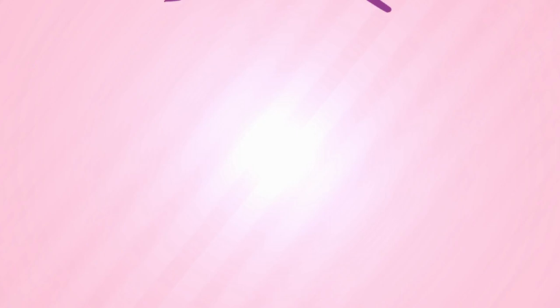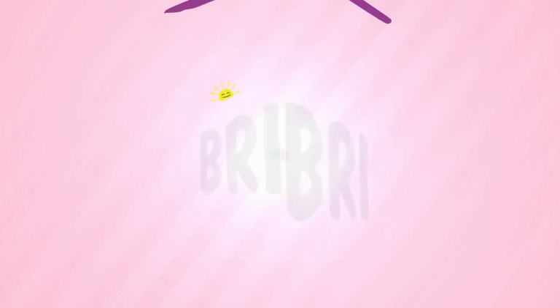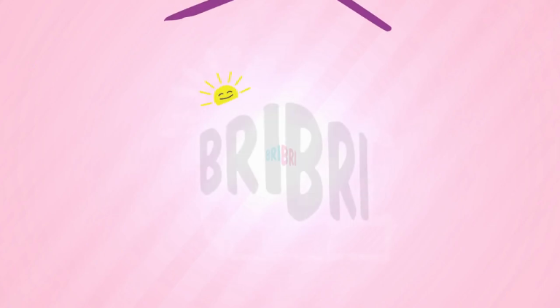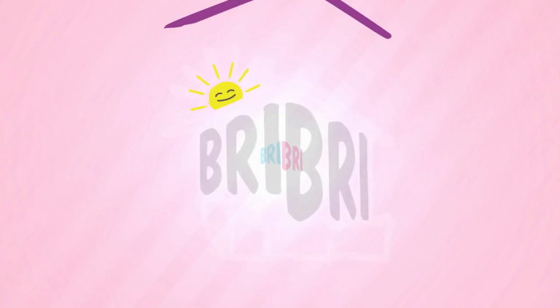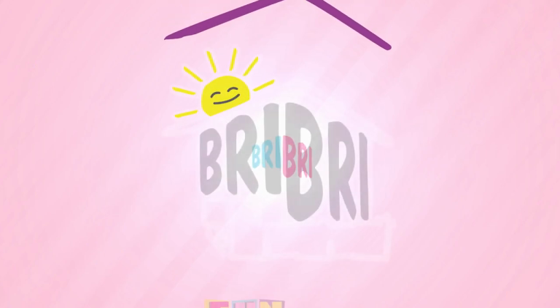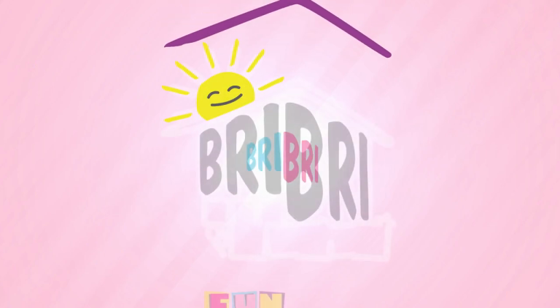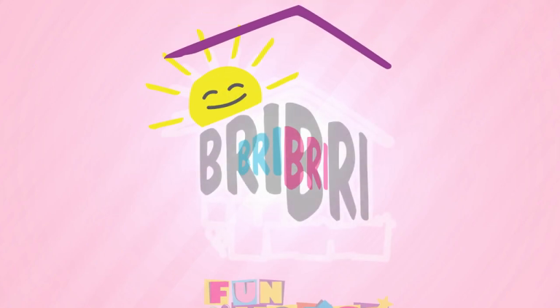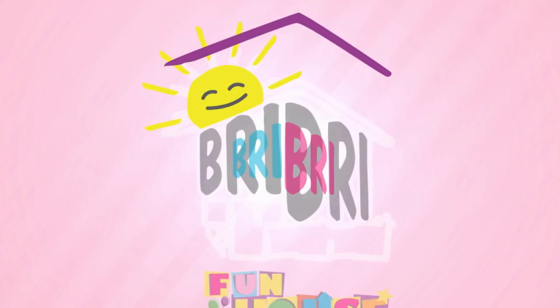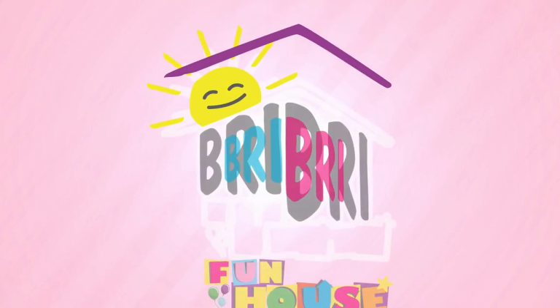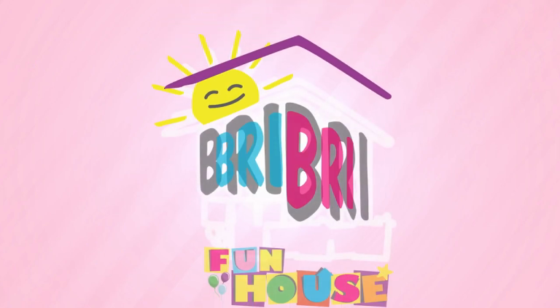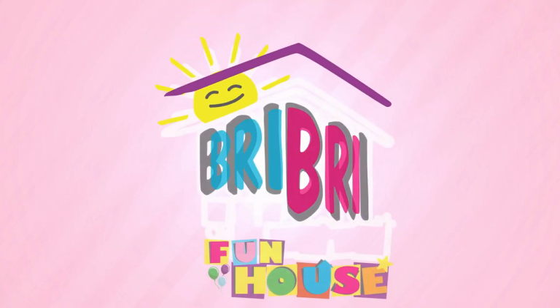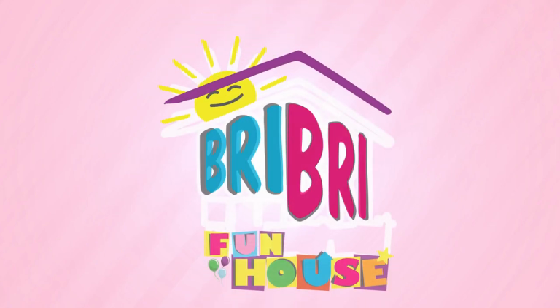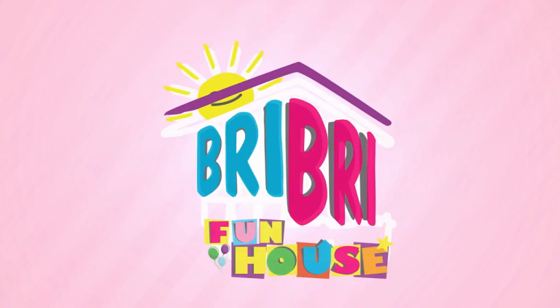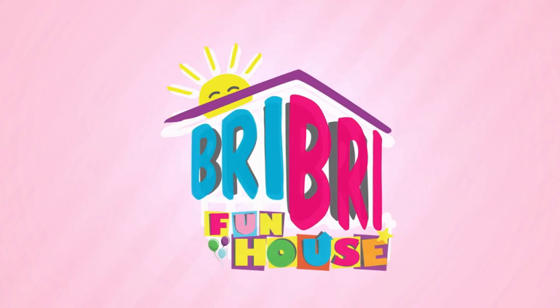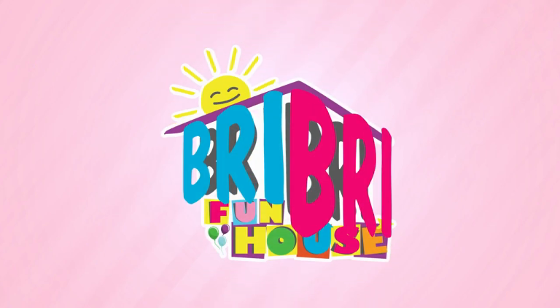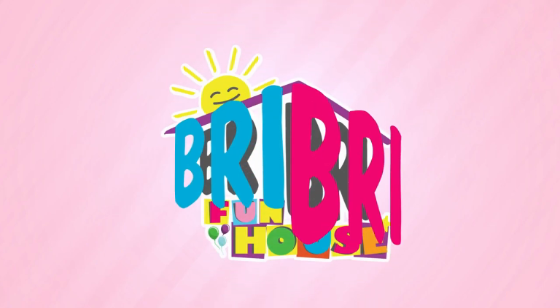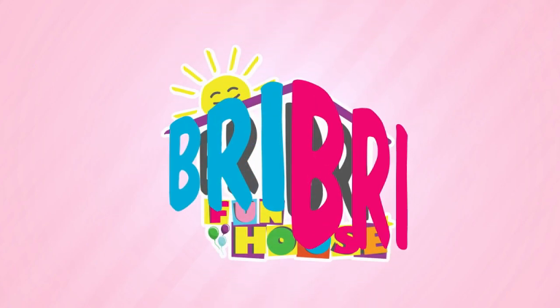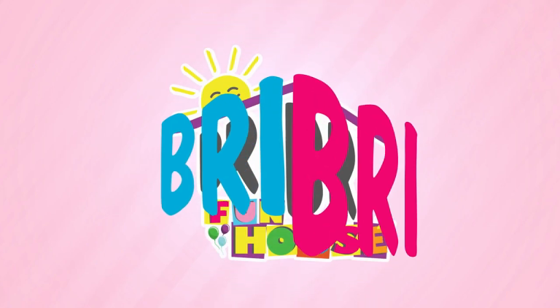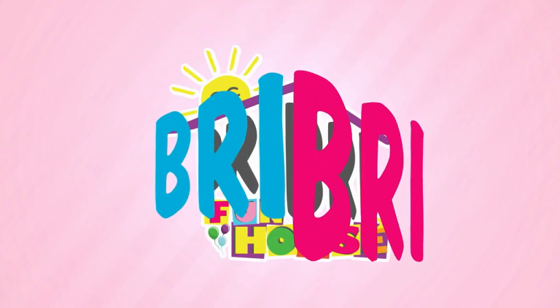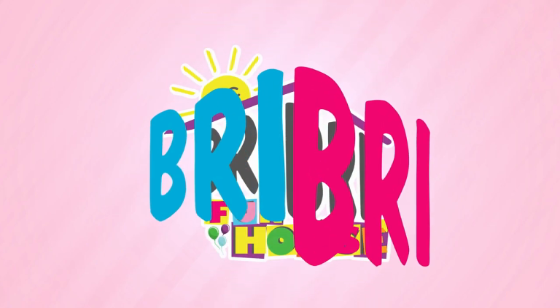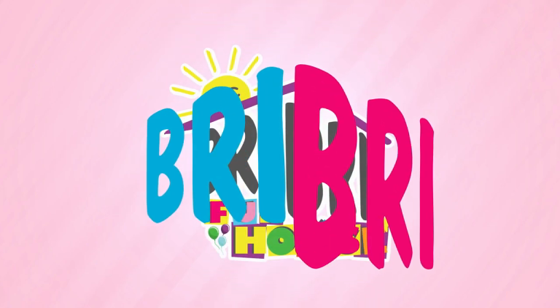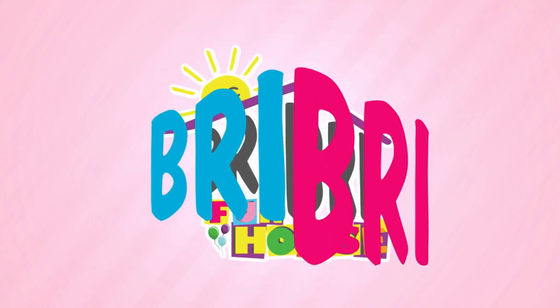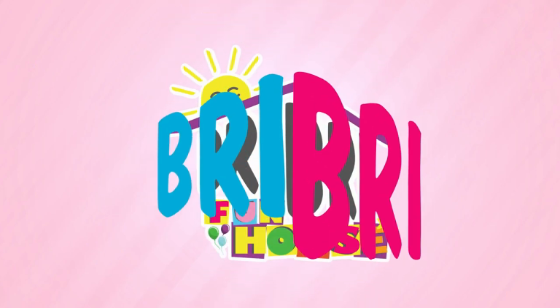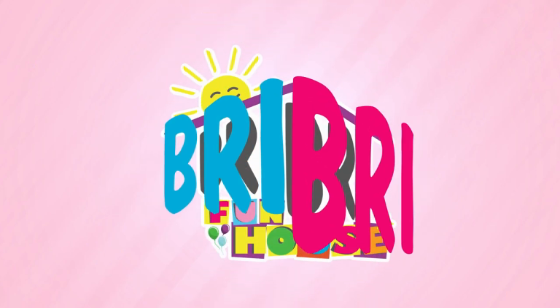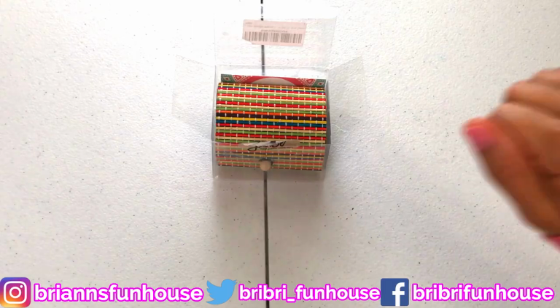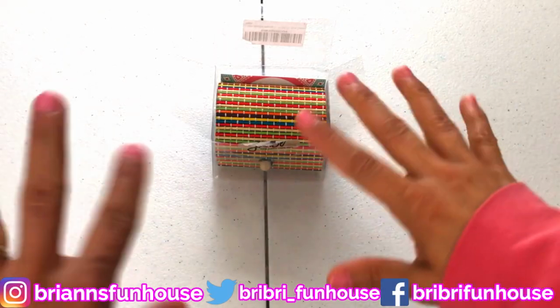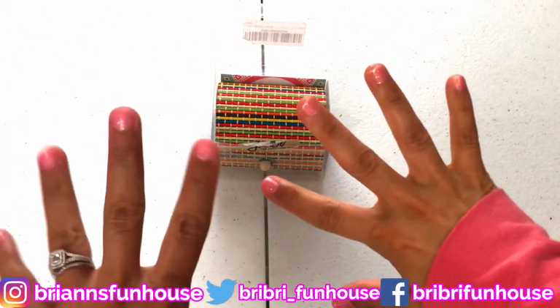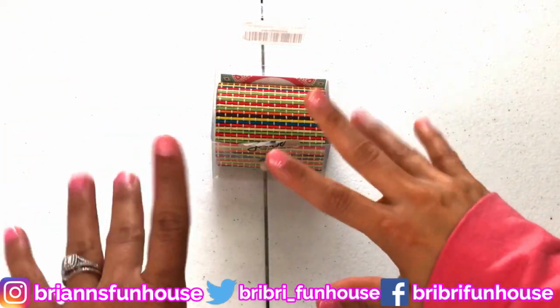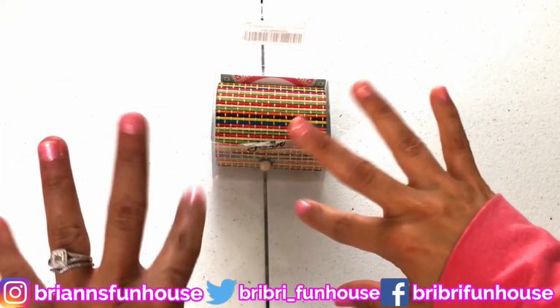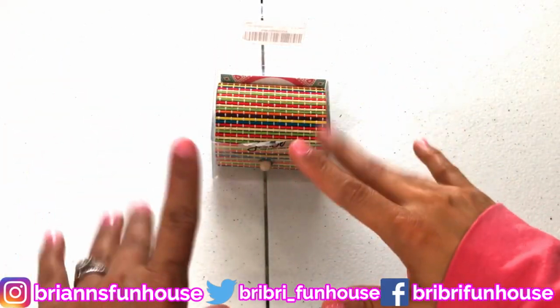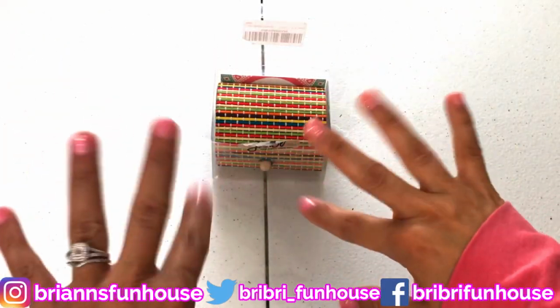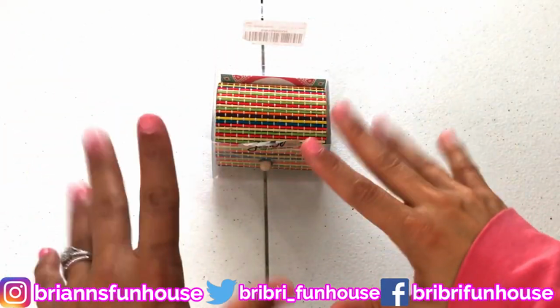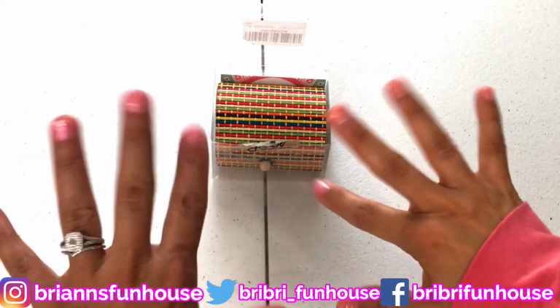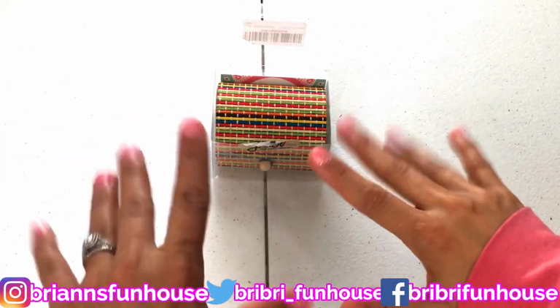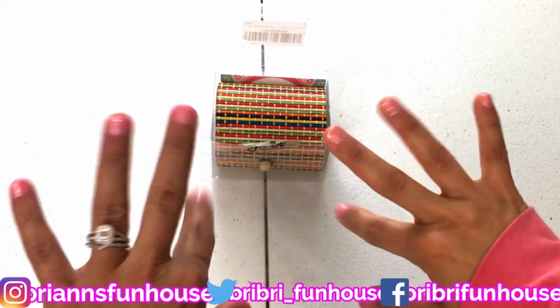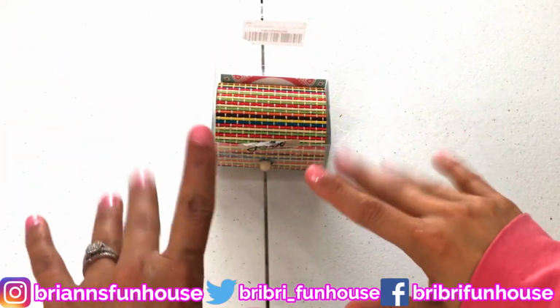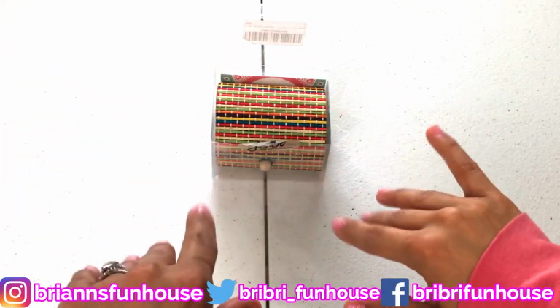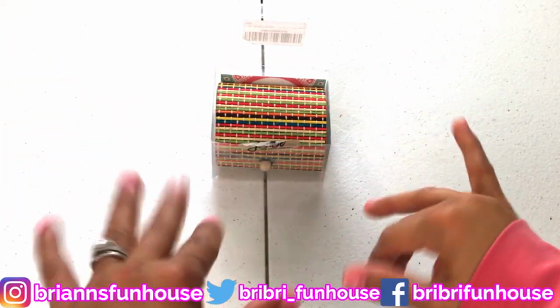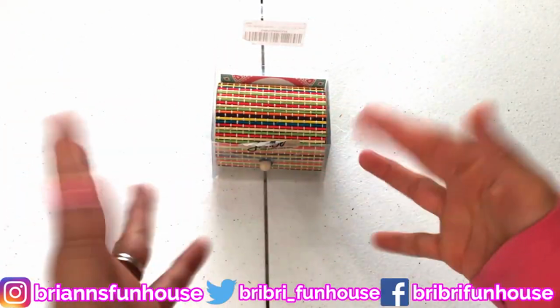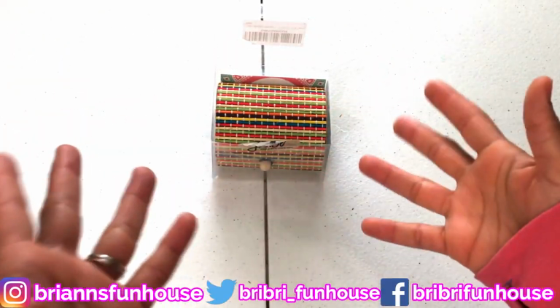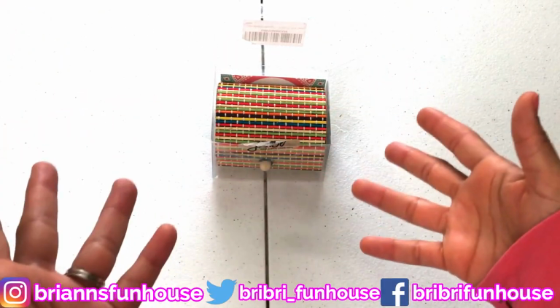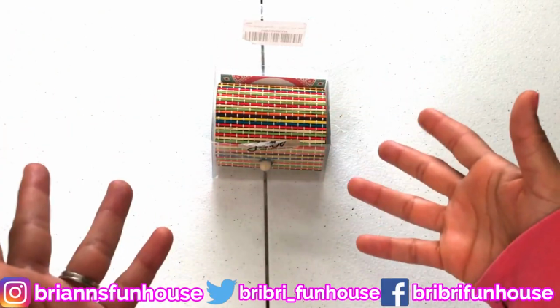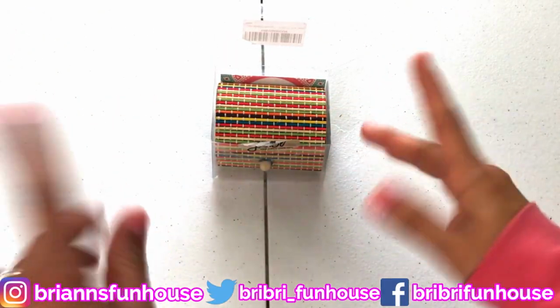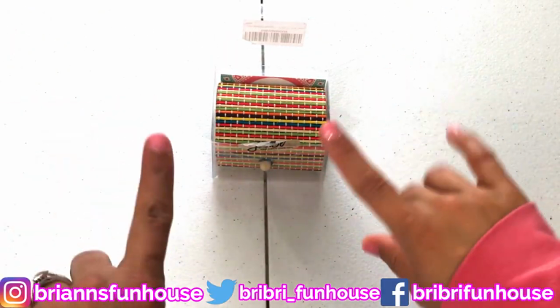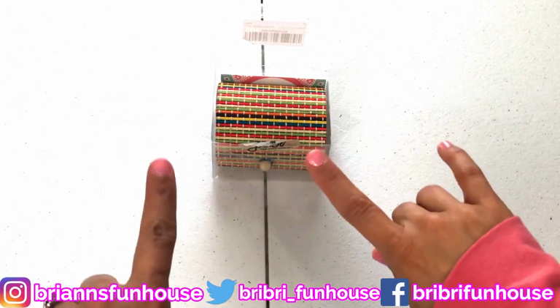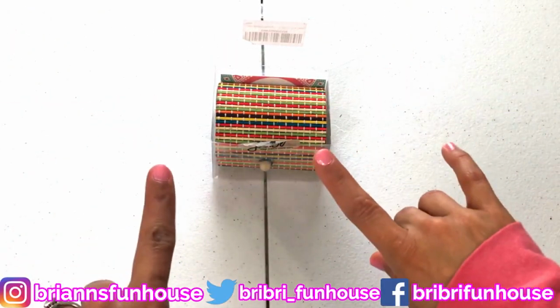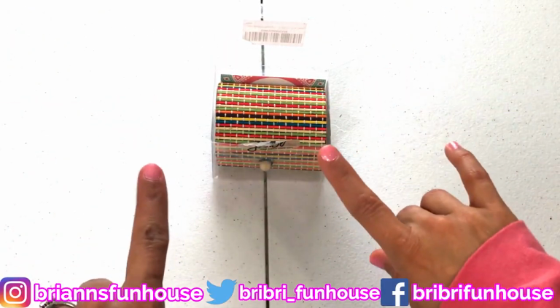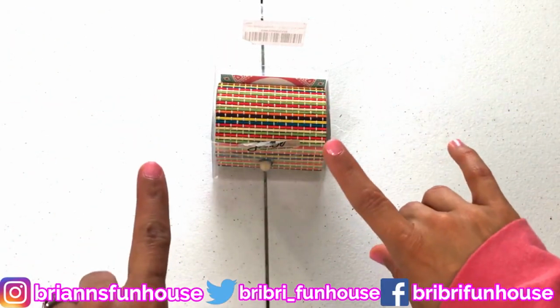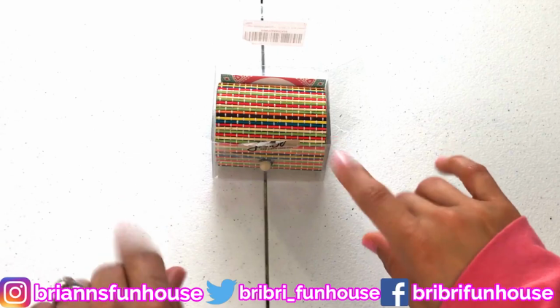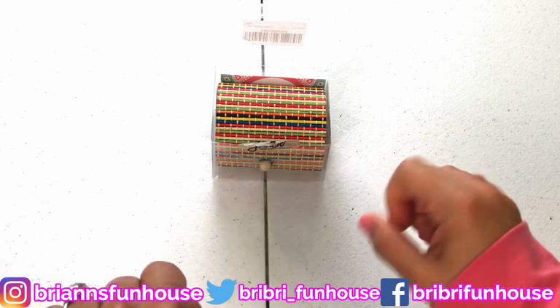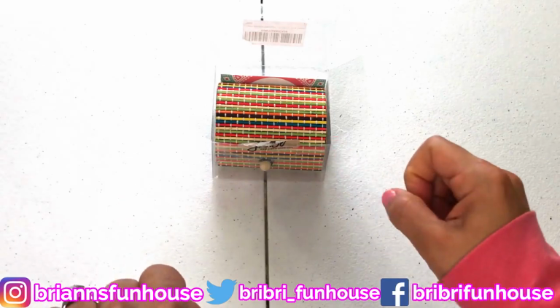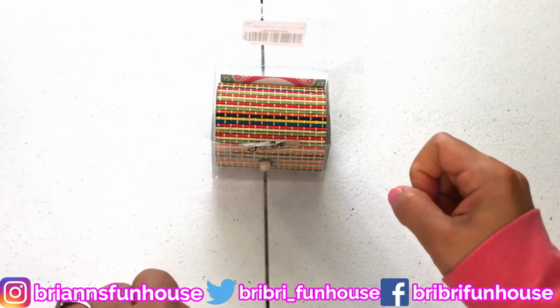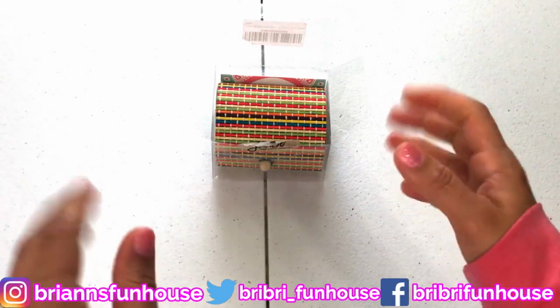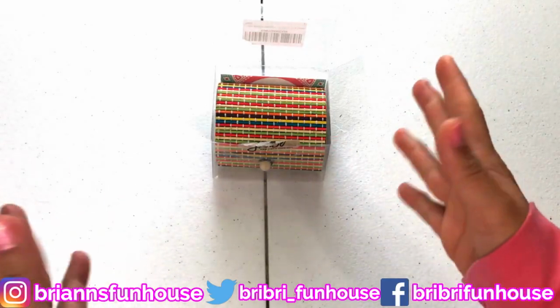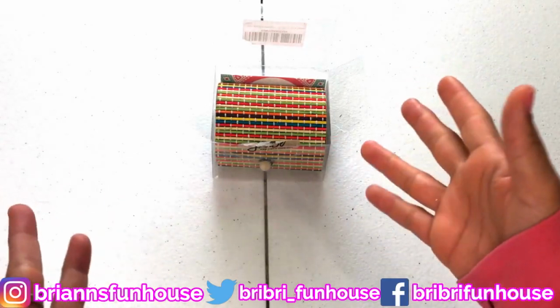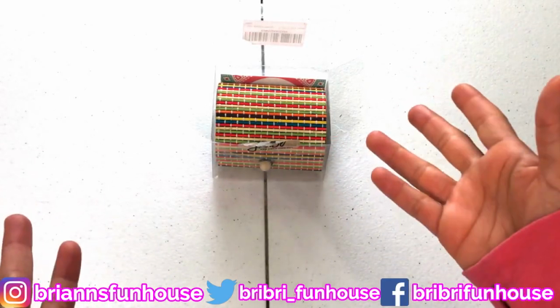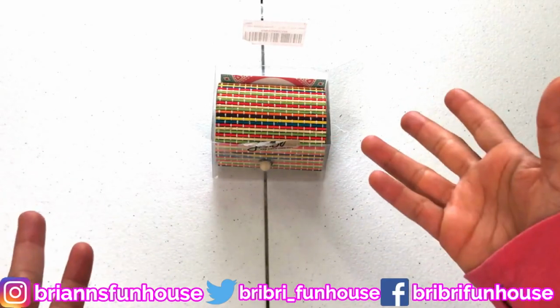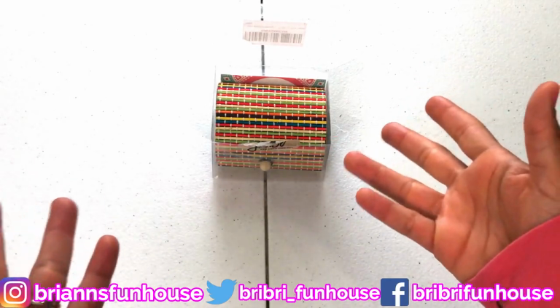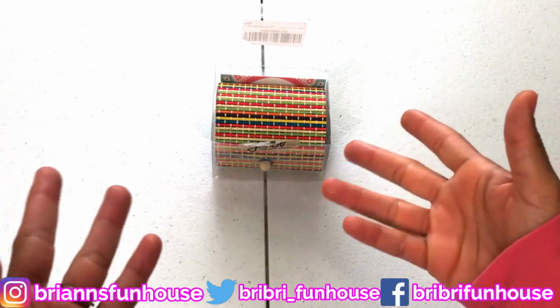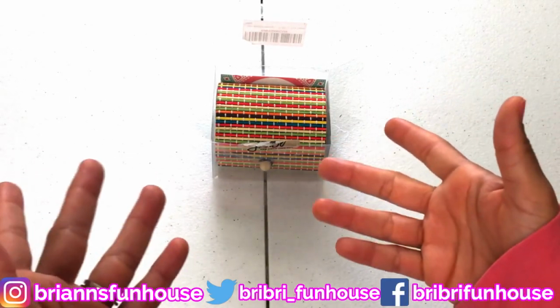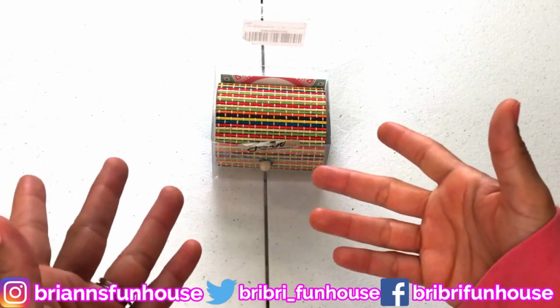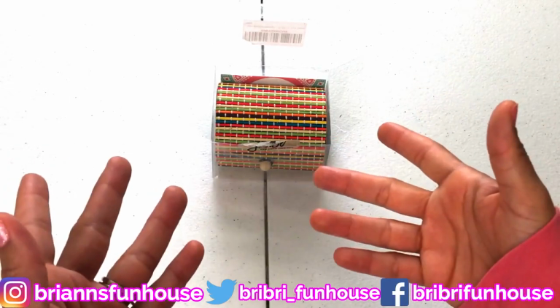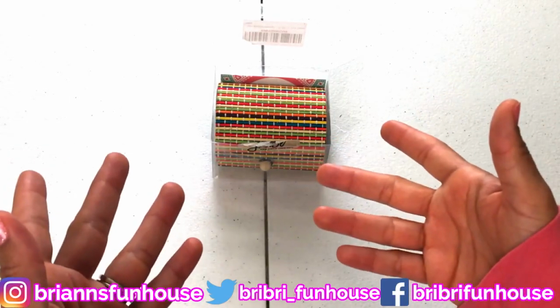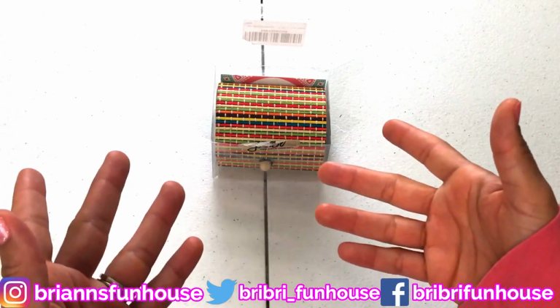Brie Brie Fun House. Hi everybody, it's Brie Brie Mom. How are y'all doing today?